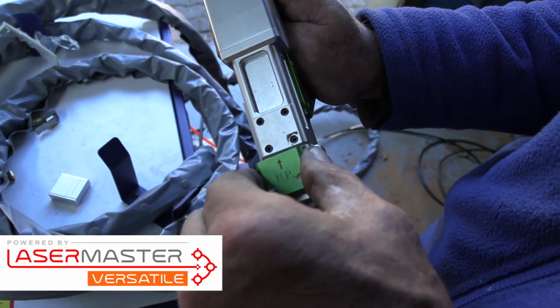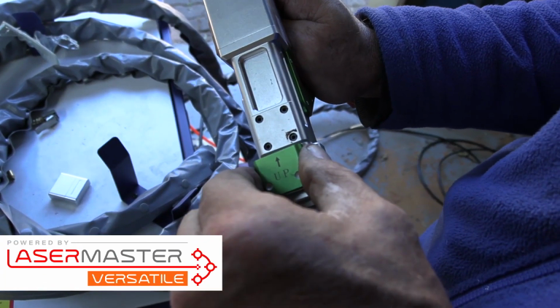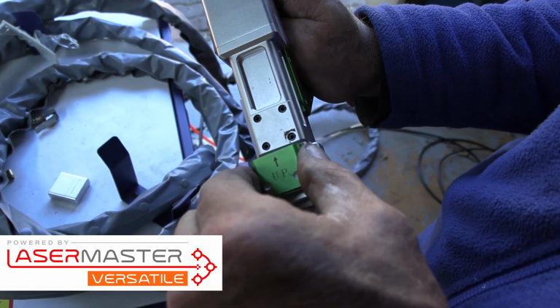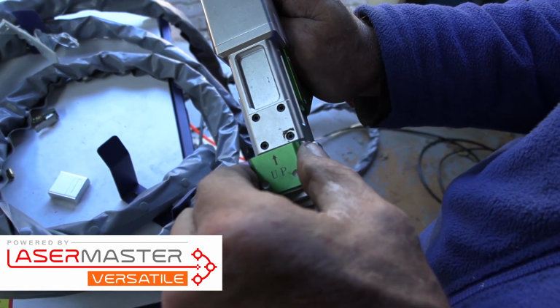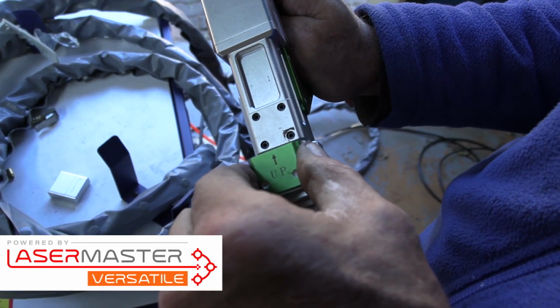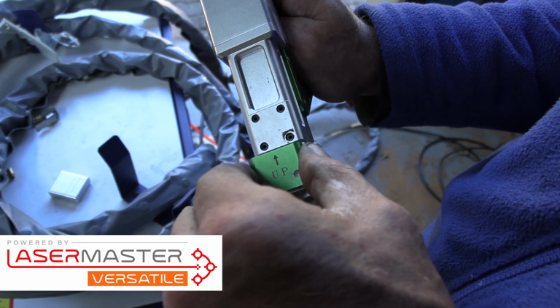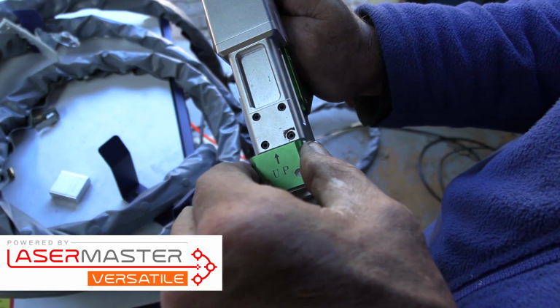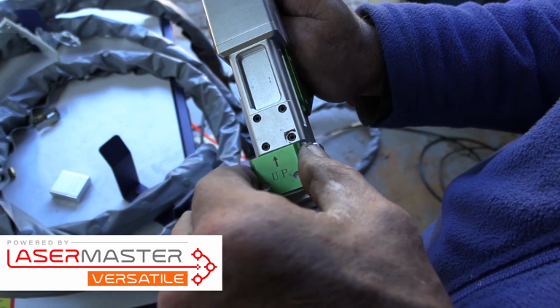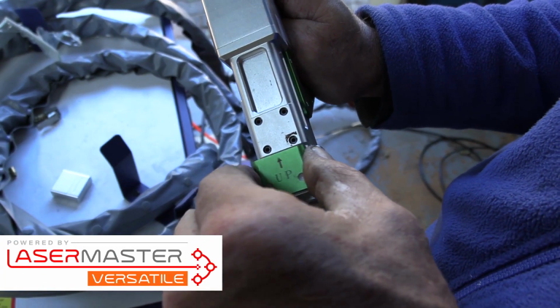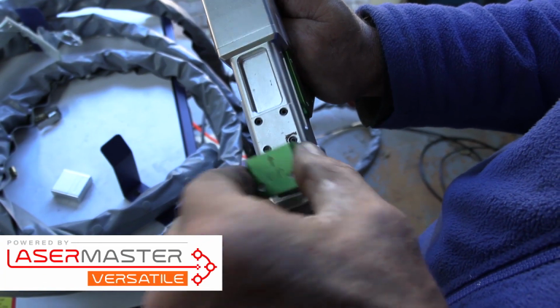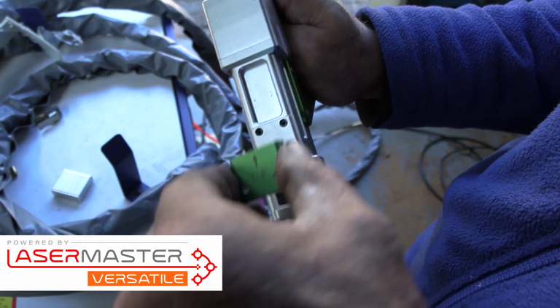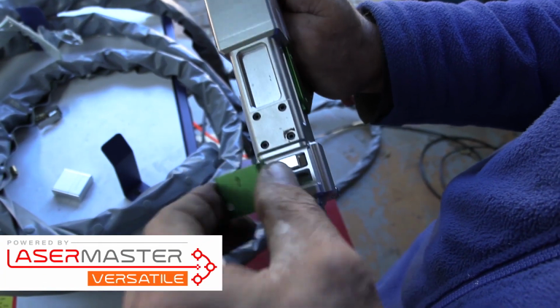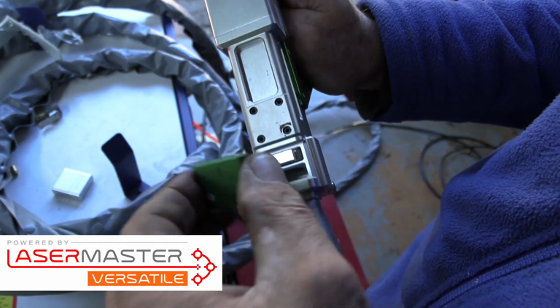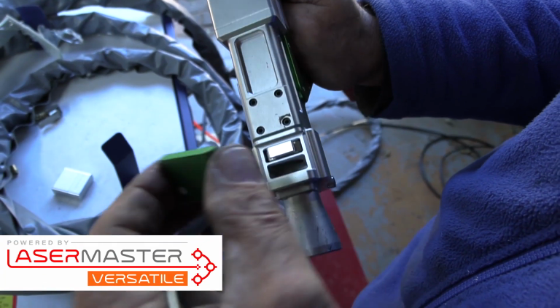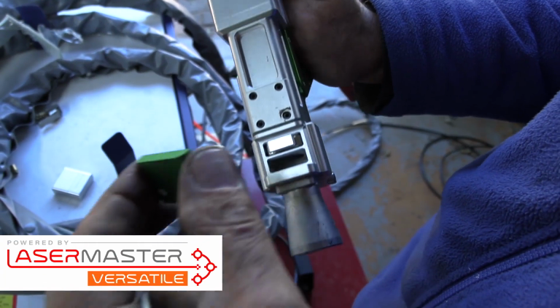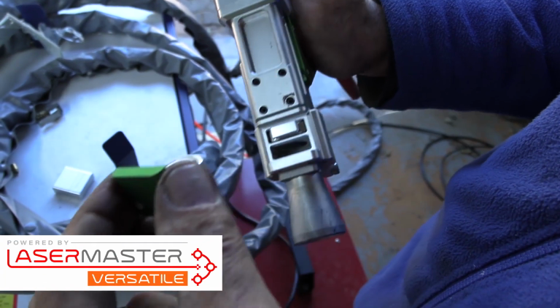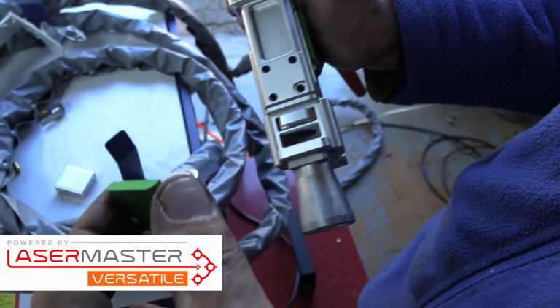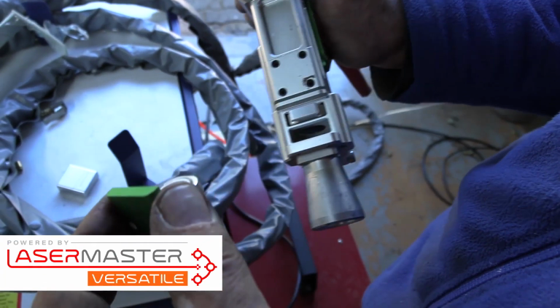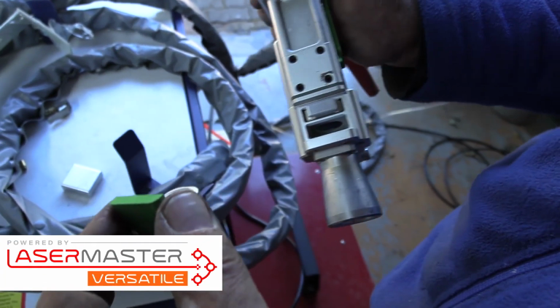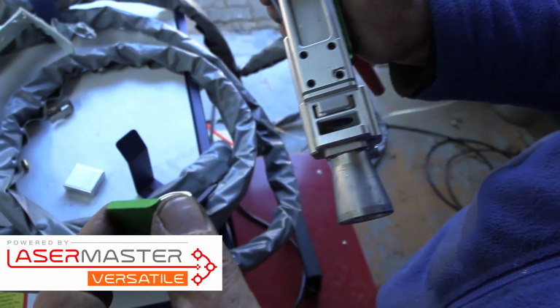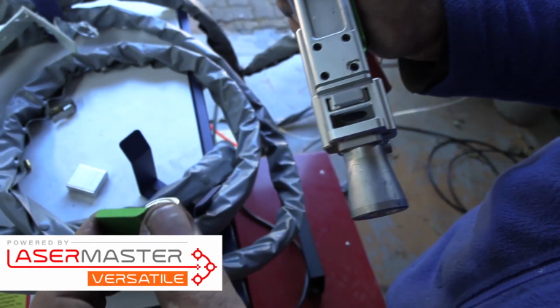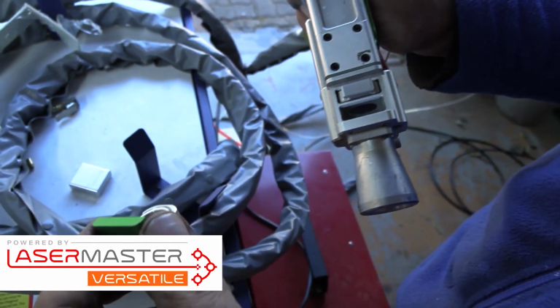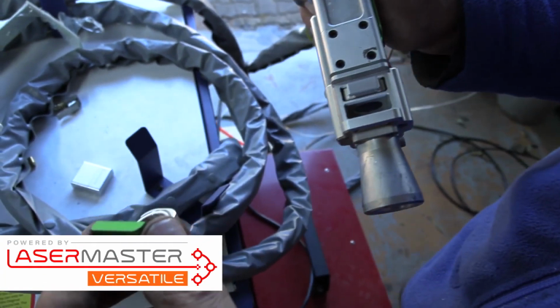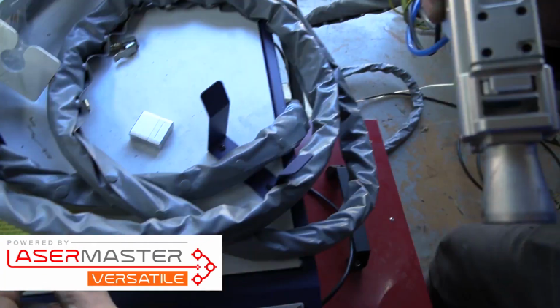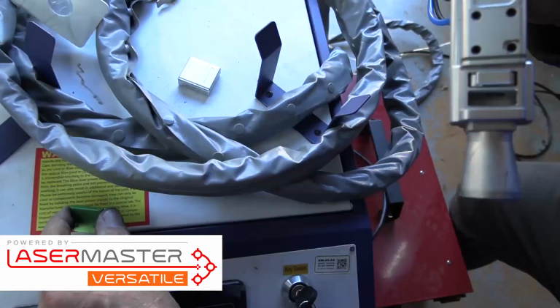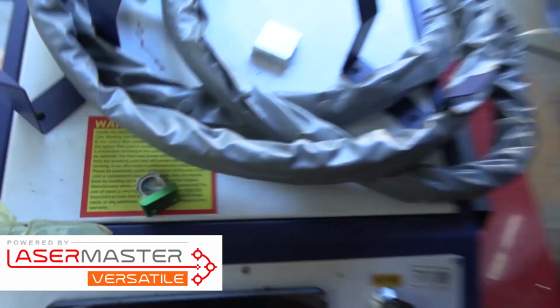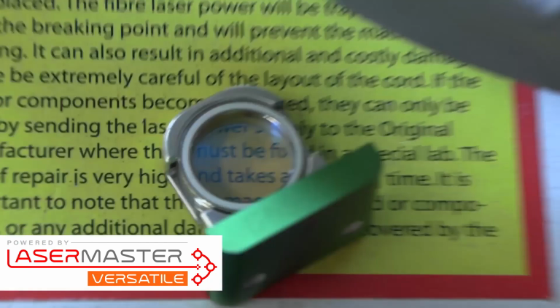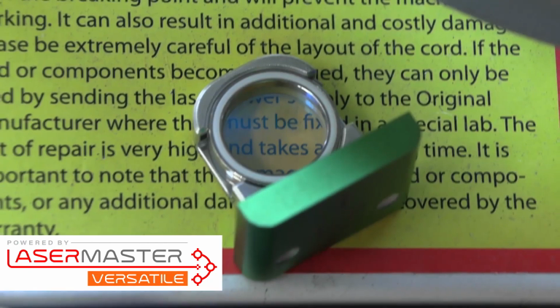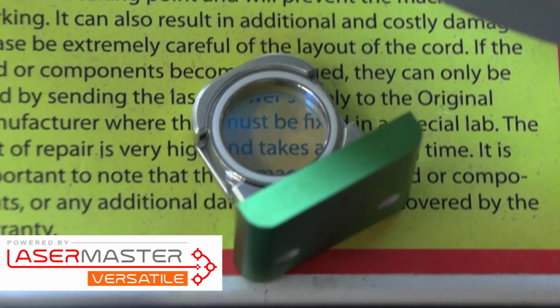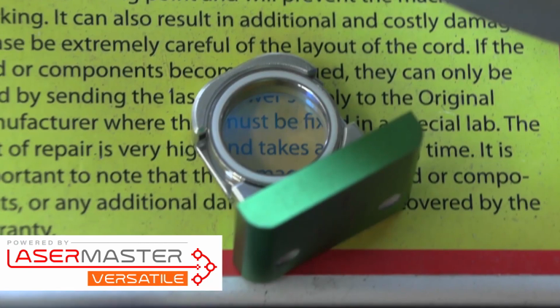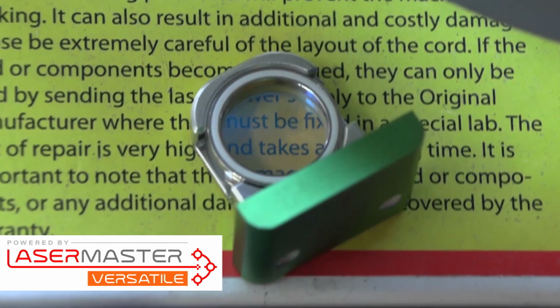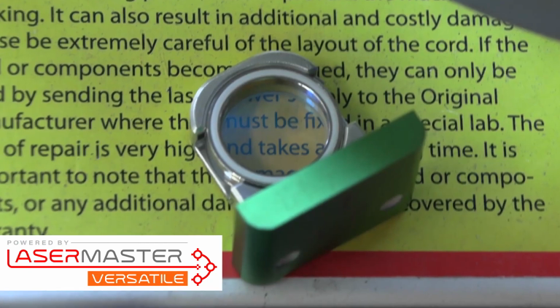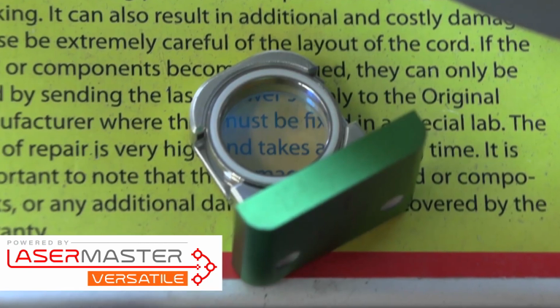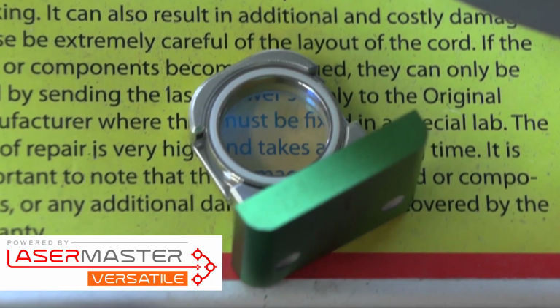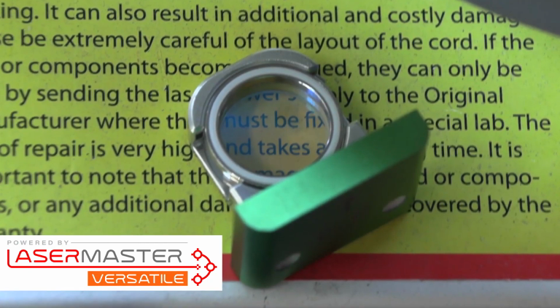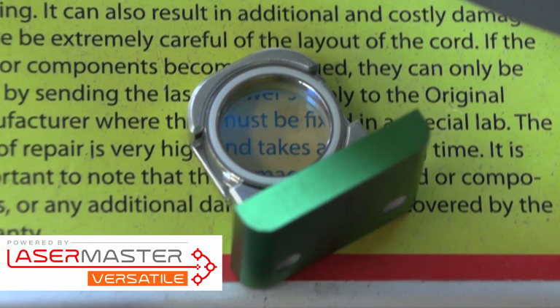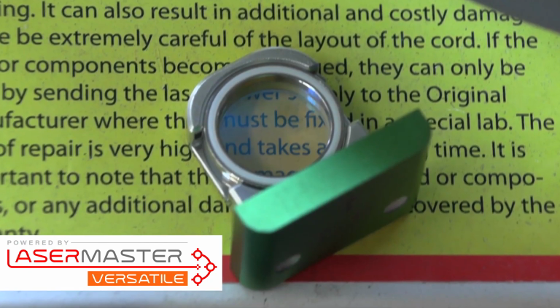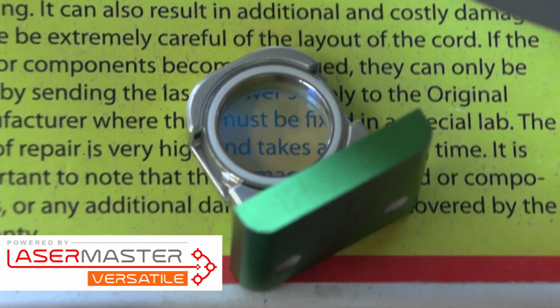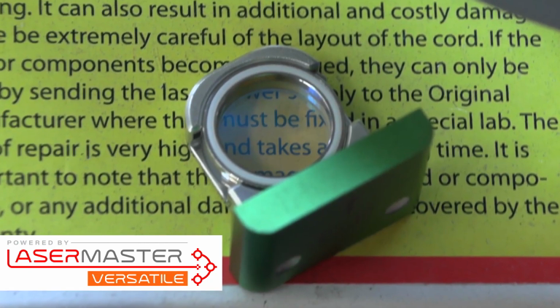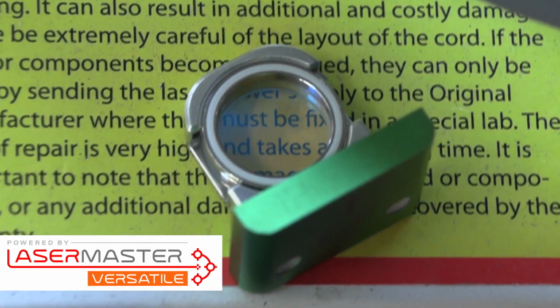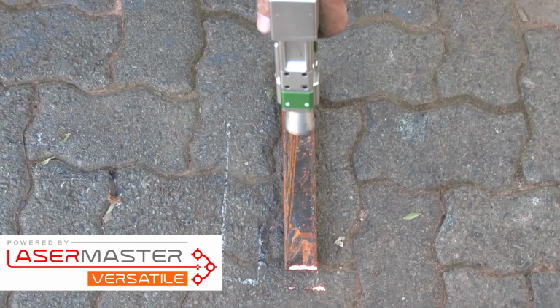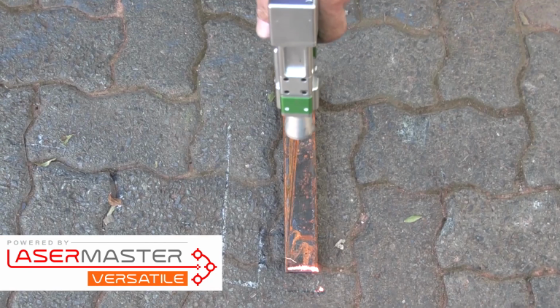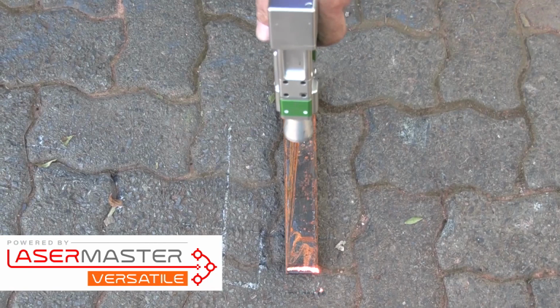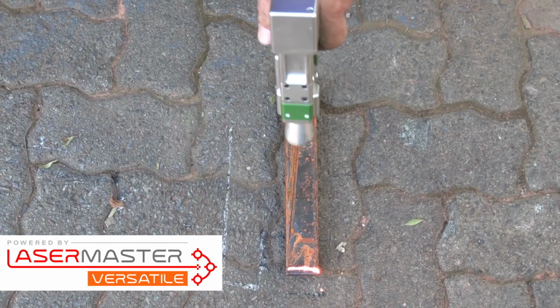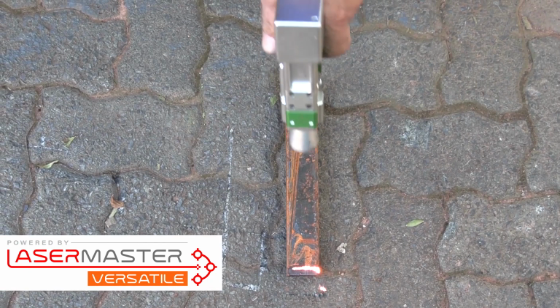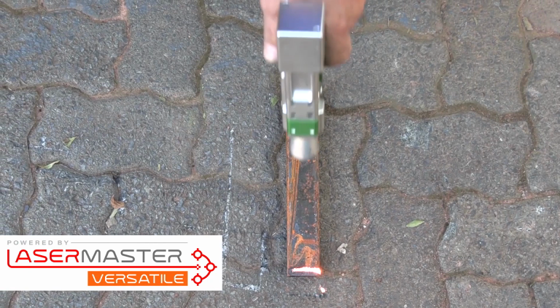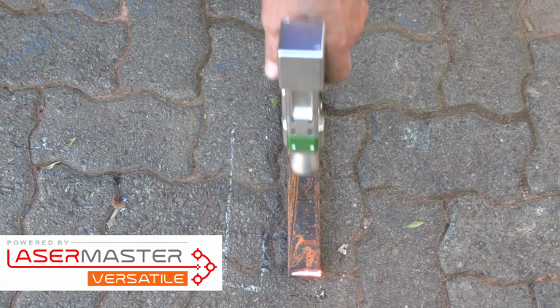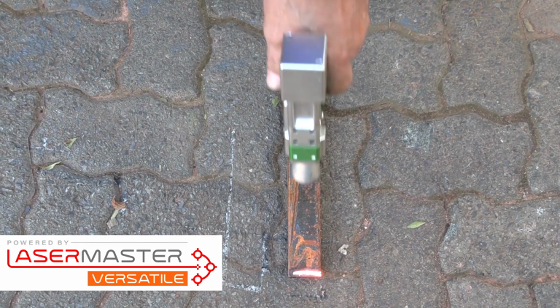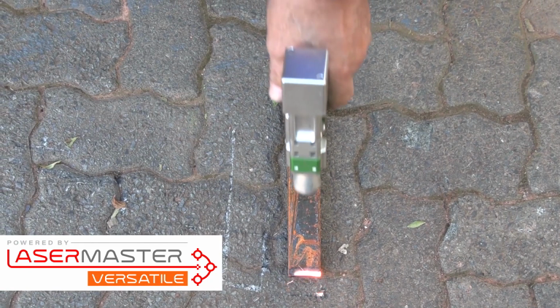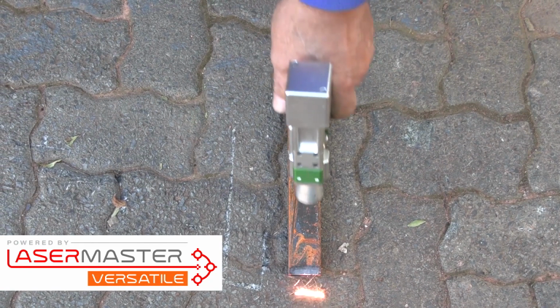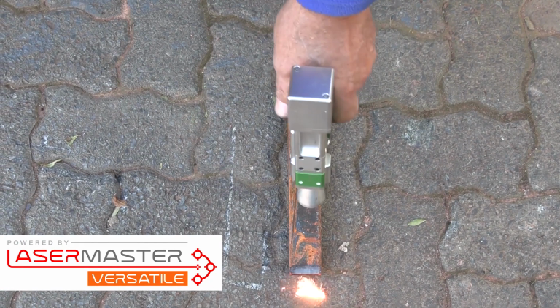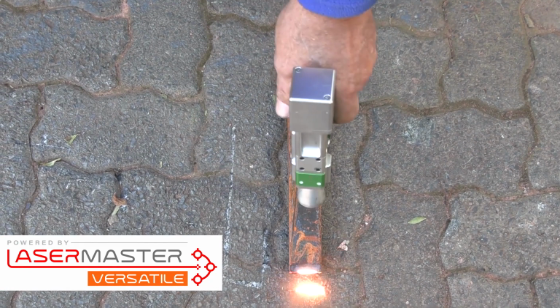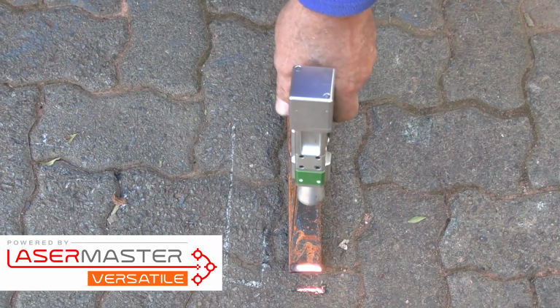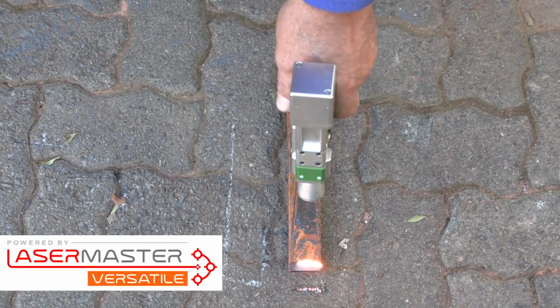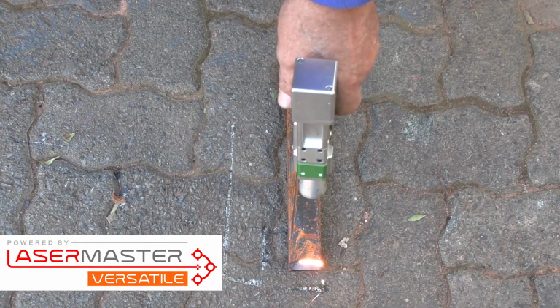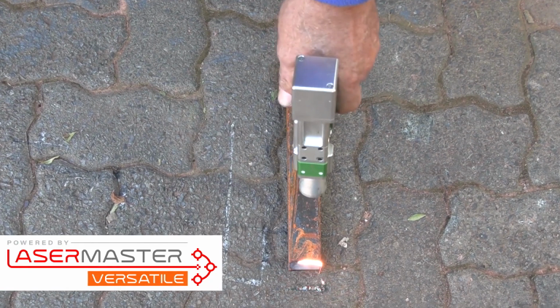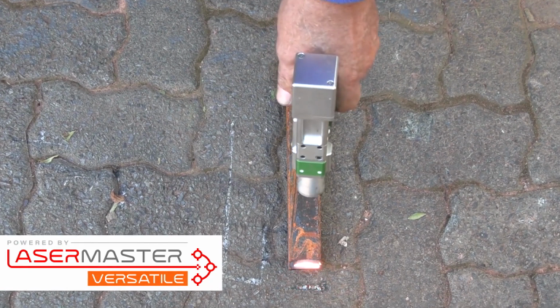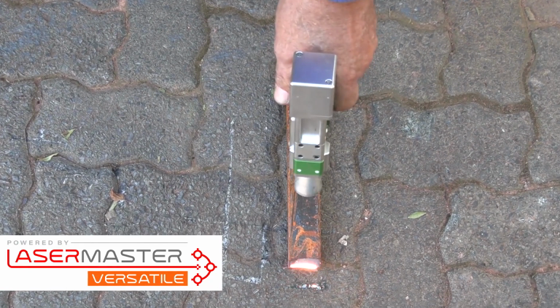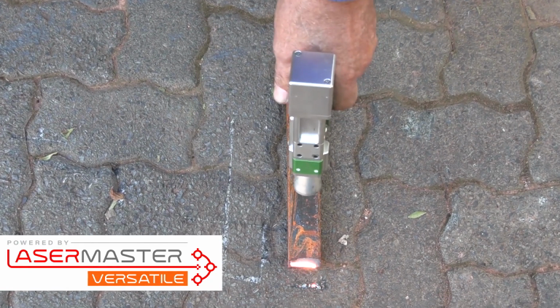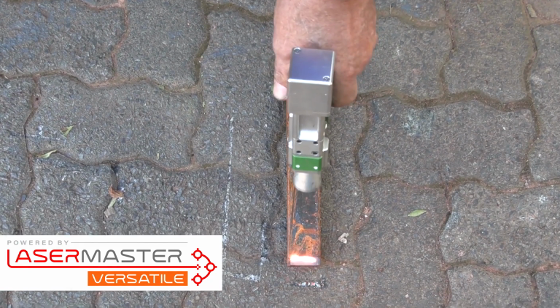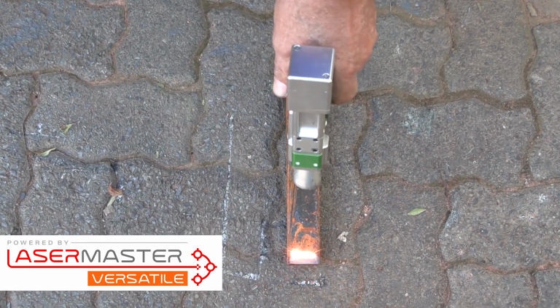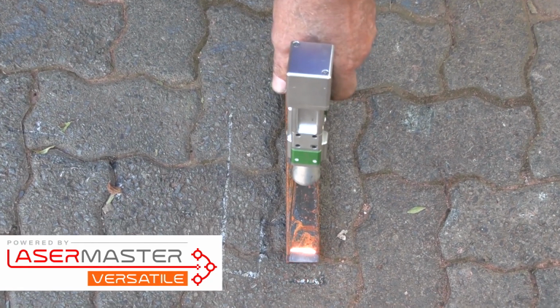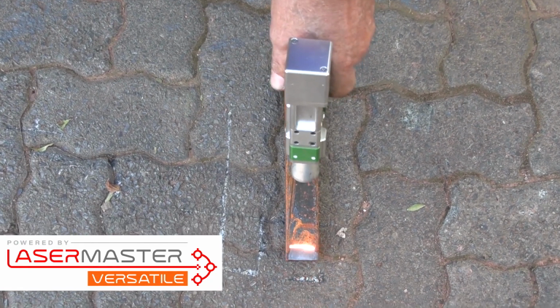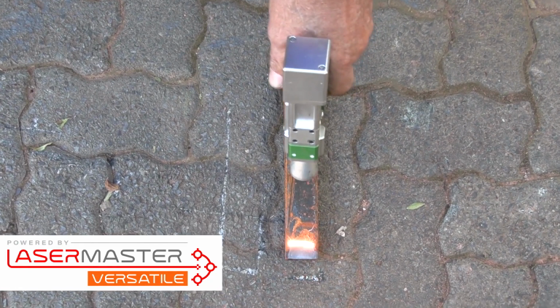Let's start with the Lasermaster Versatile. The cleaning function on this system works off a single lens, so the laser covers a 1D space.